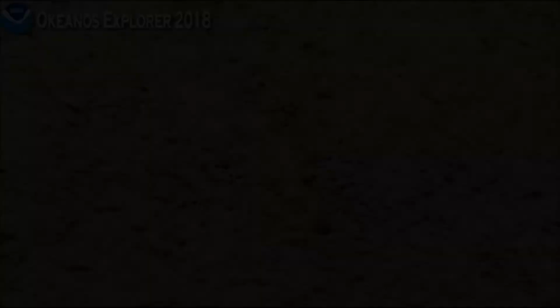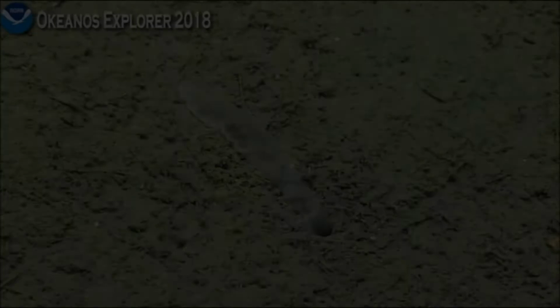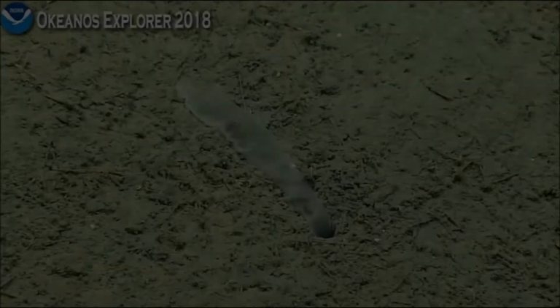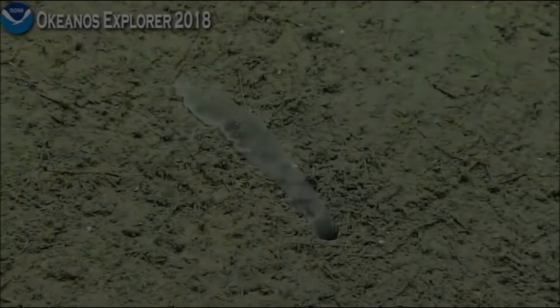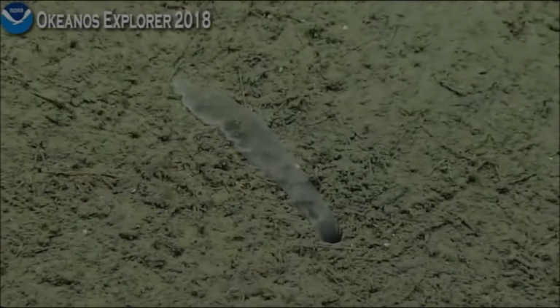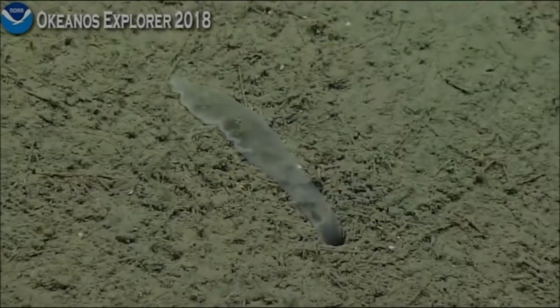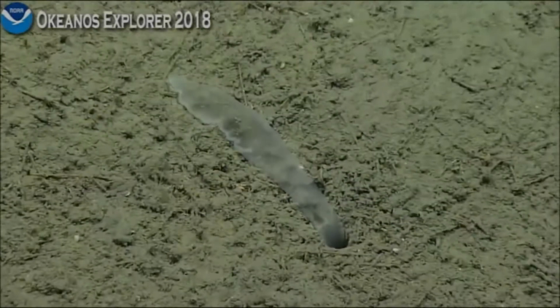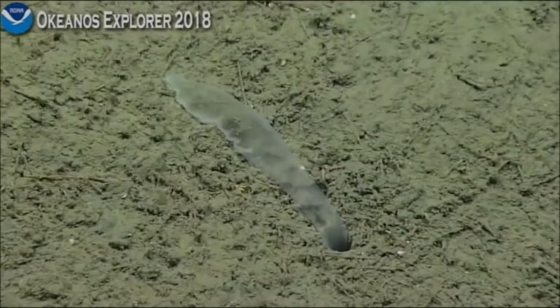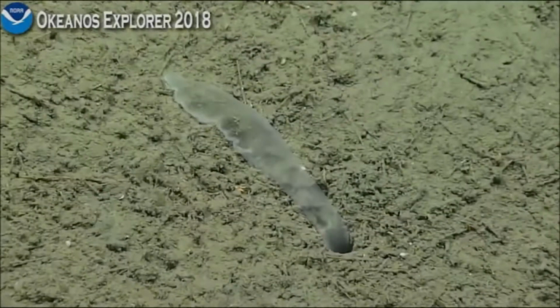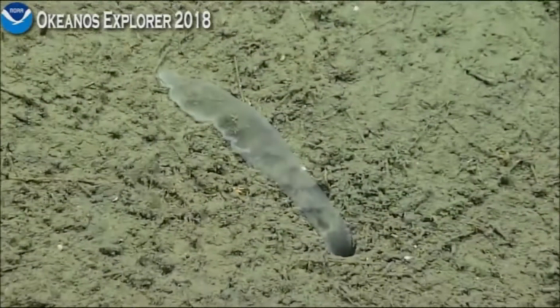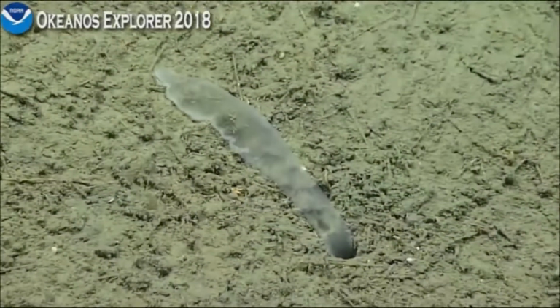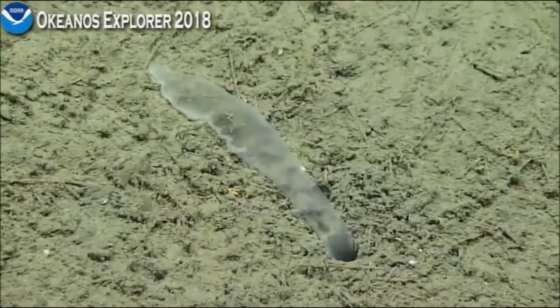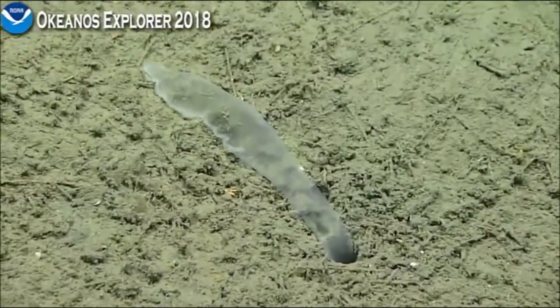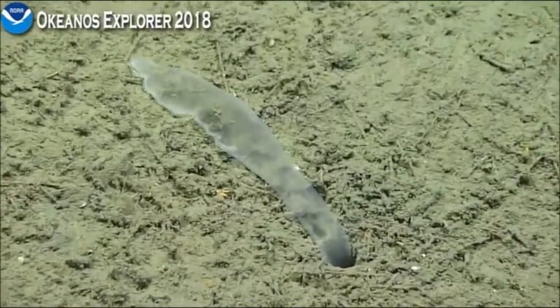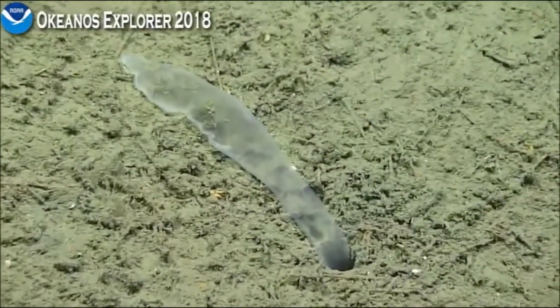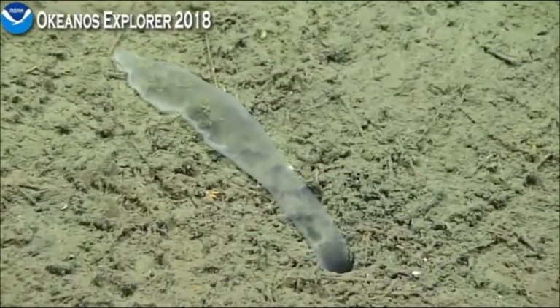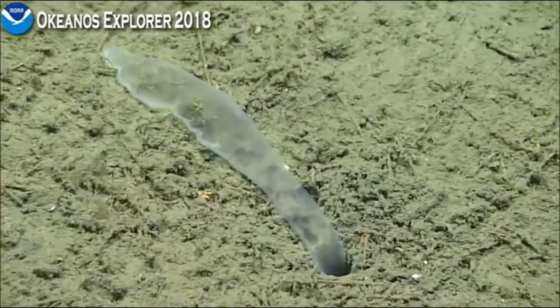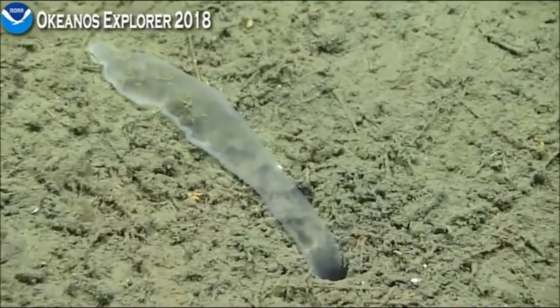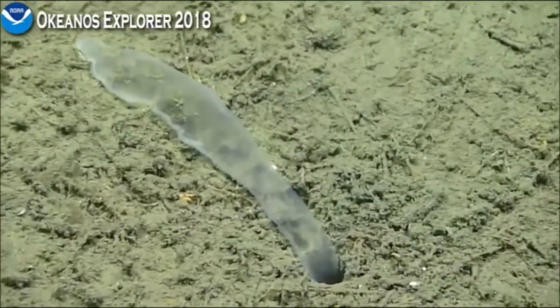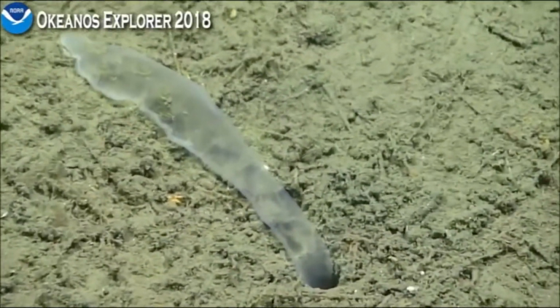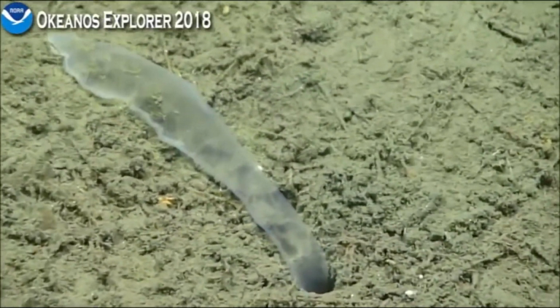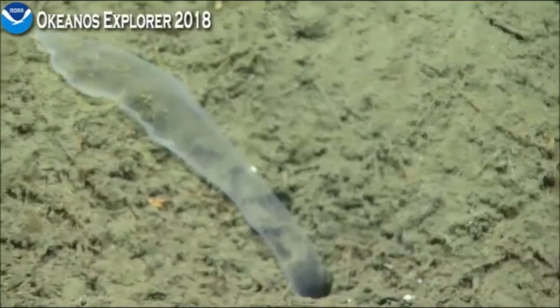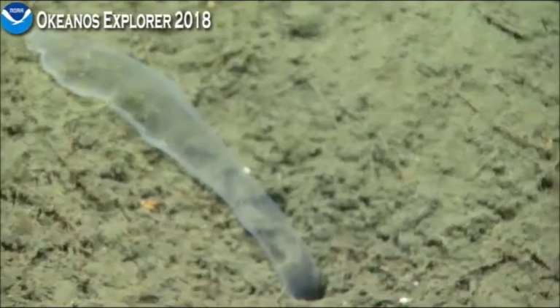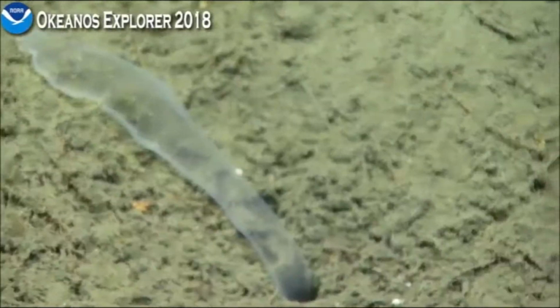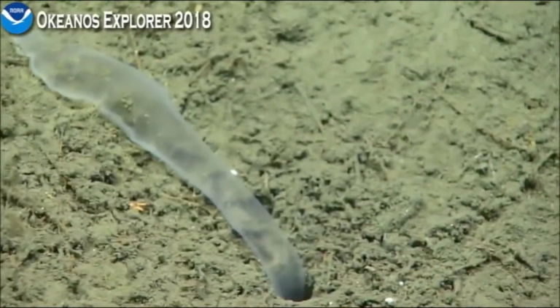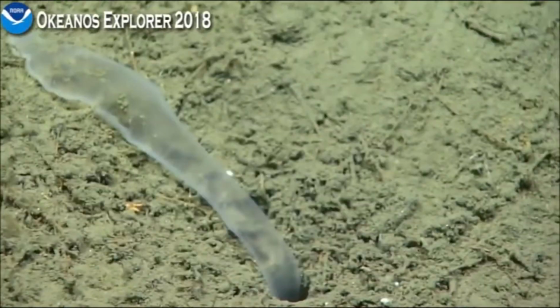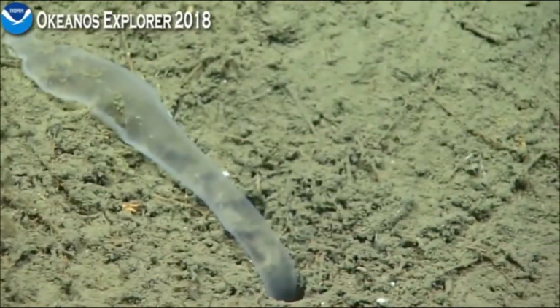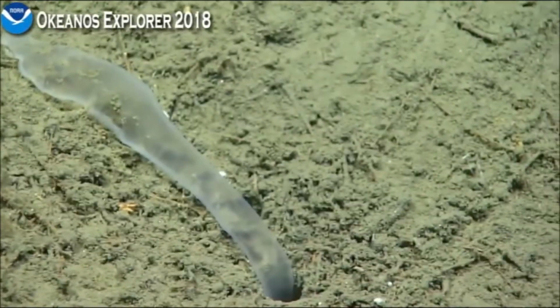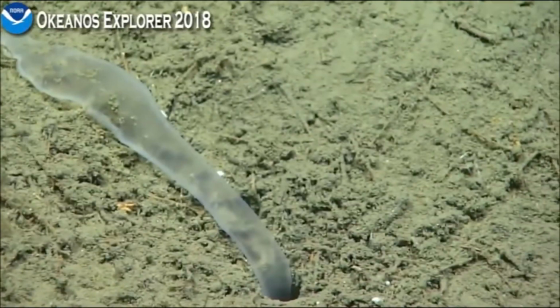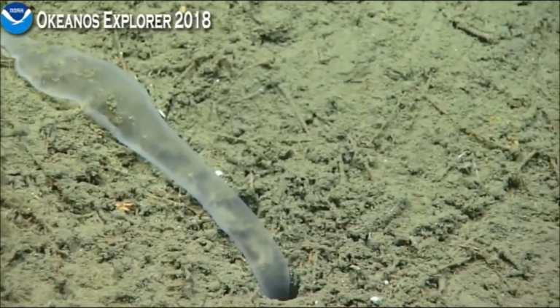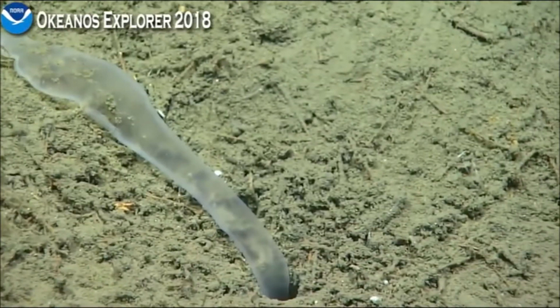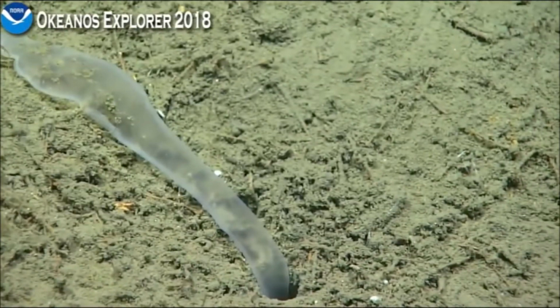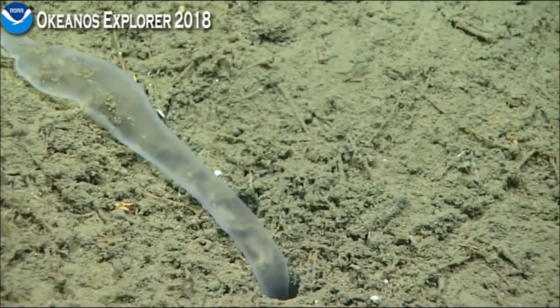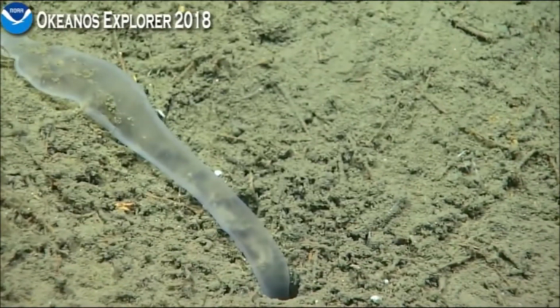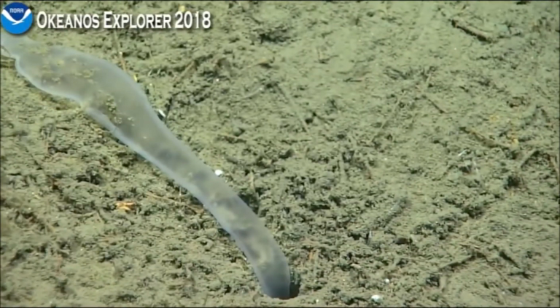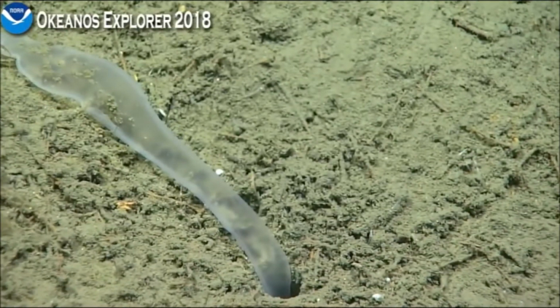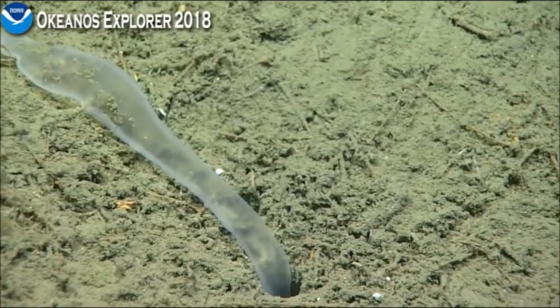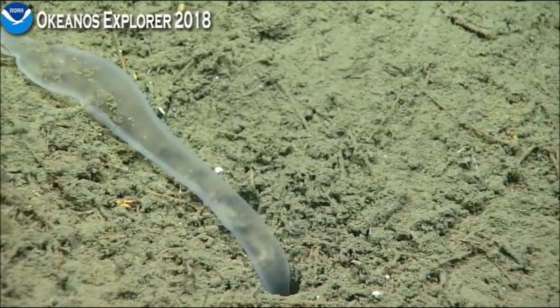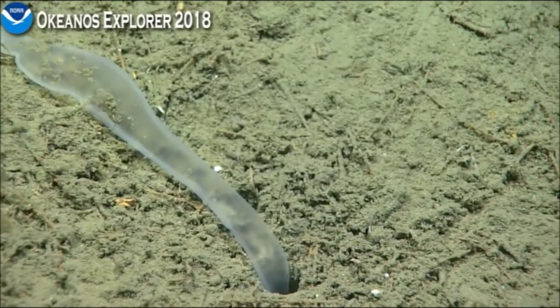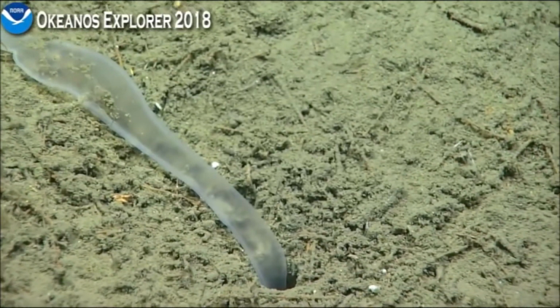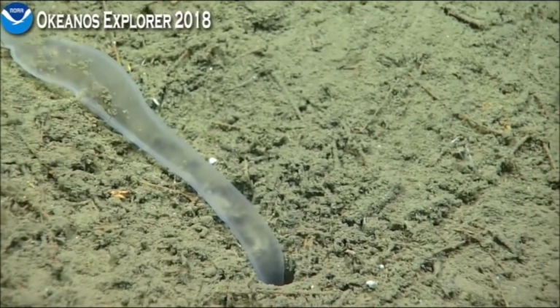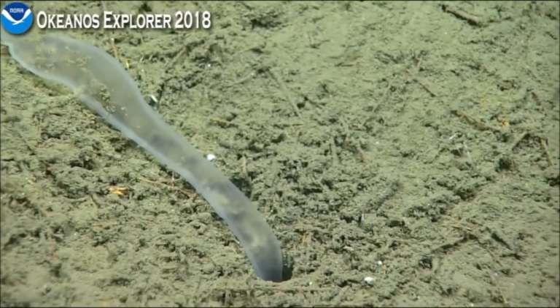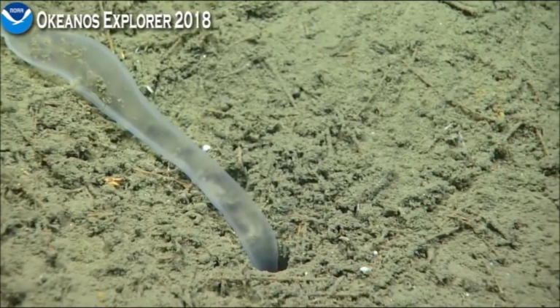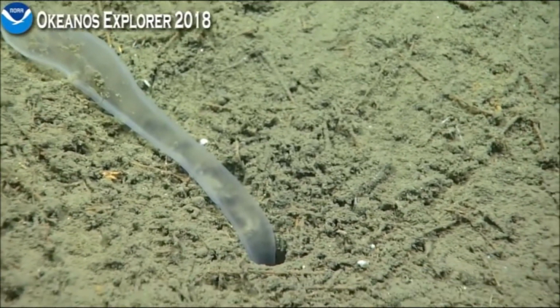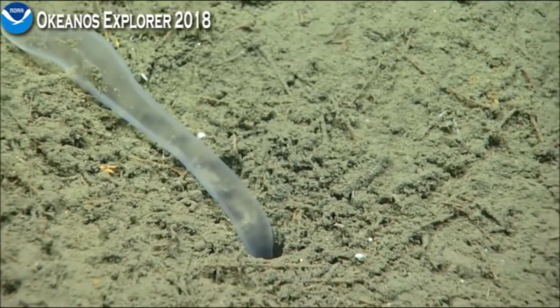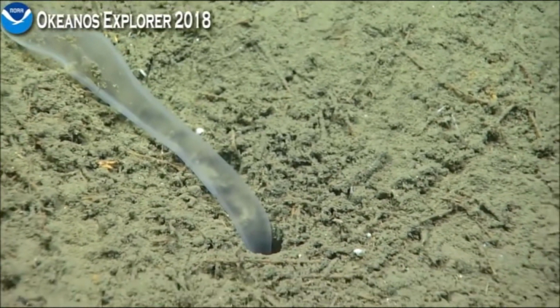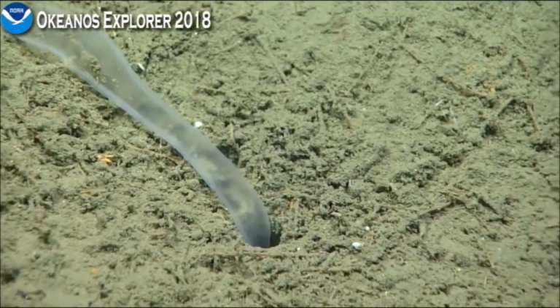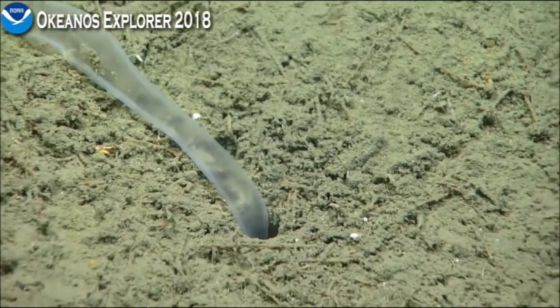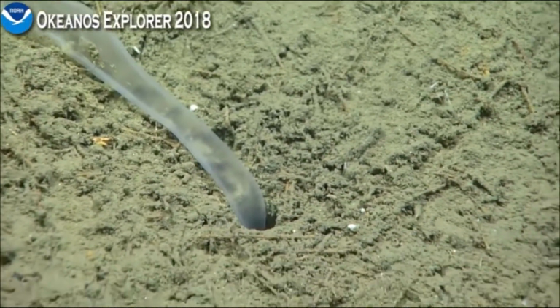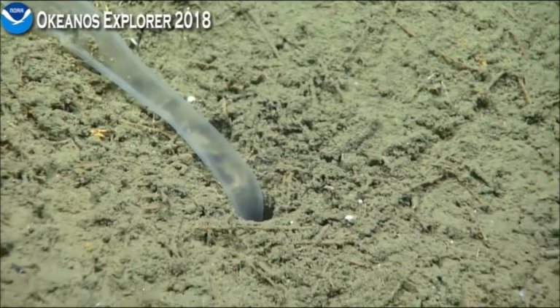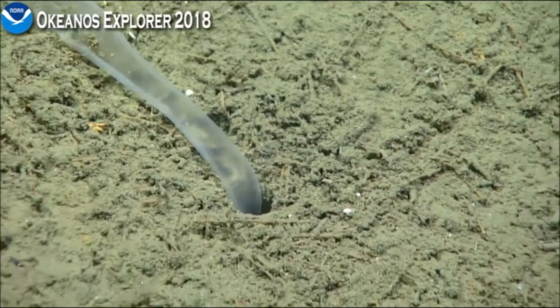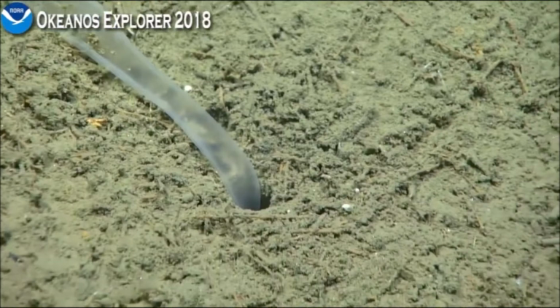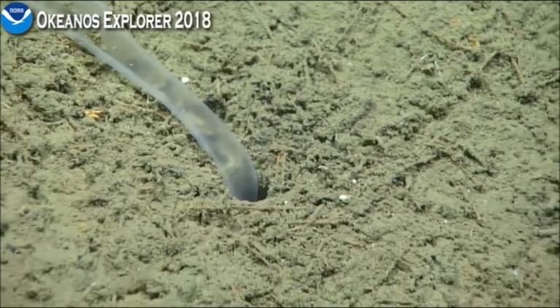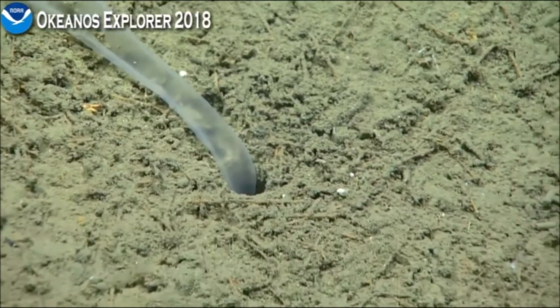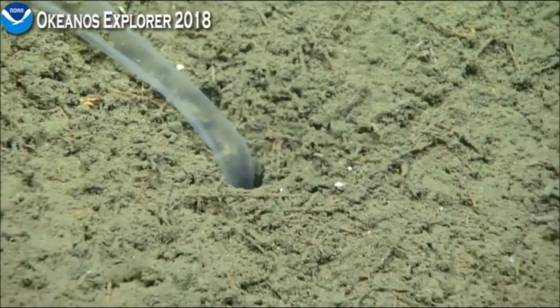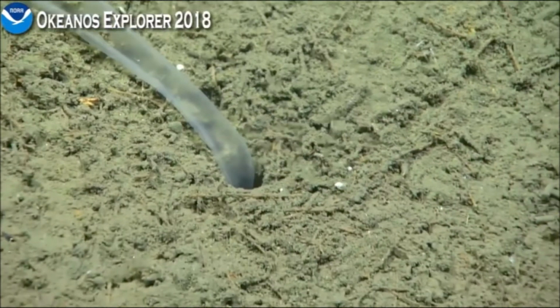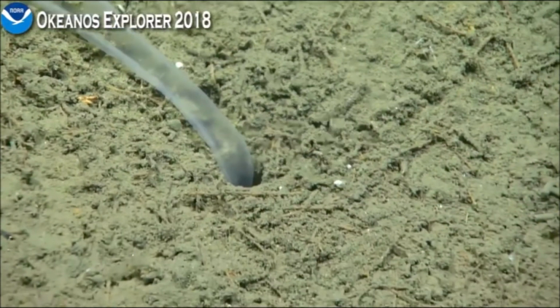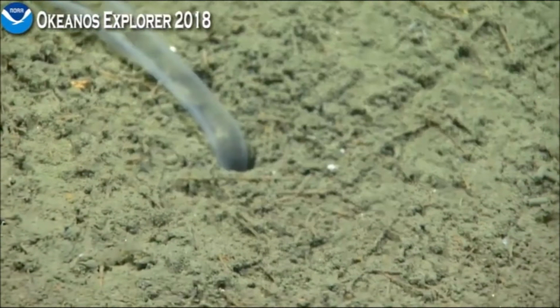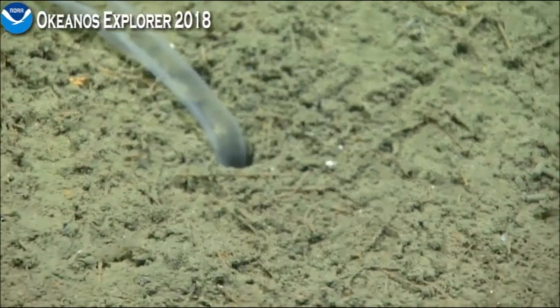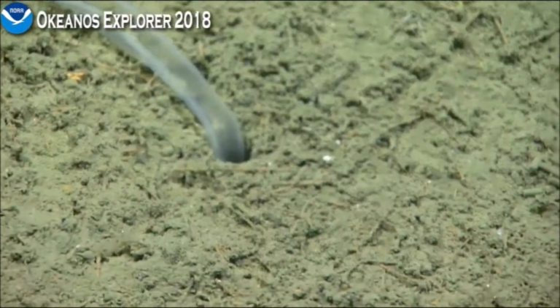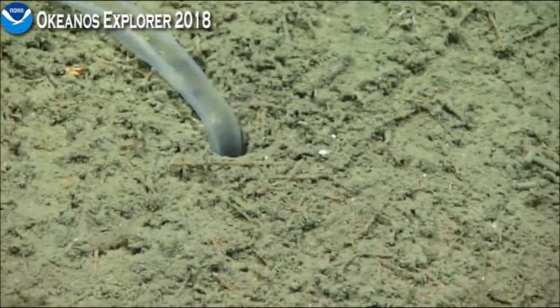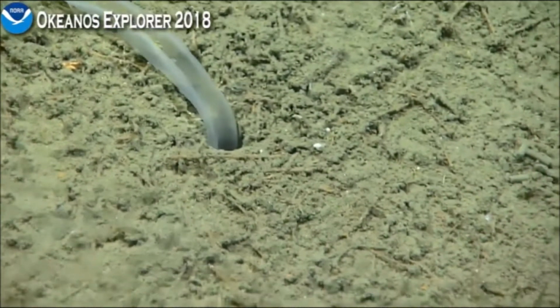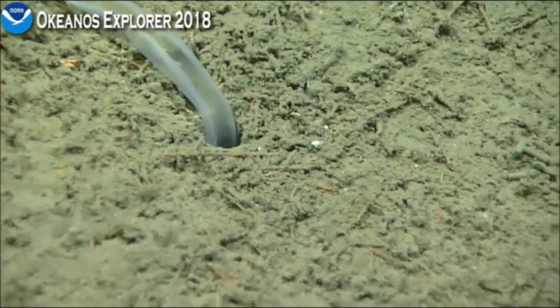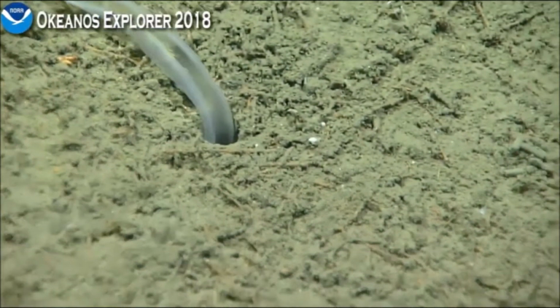Oh, you can see it — yeah, perfect. Now it's starting to contract. I bet it is being disturbed. There it goes.